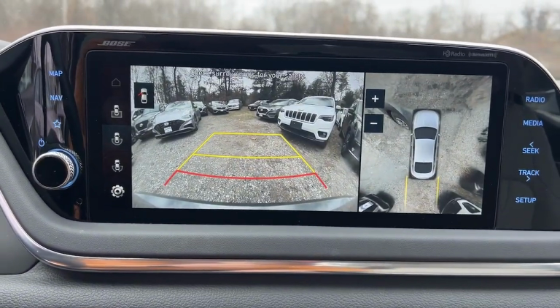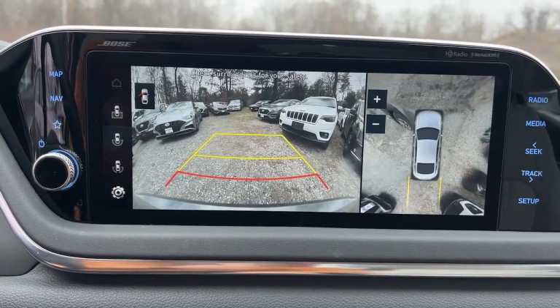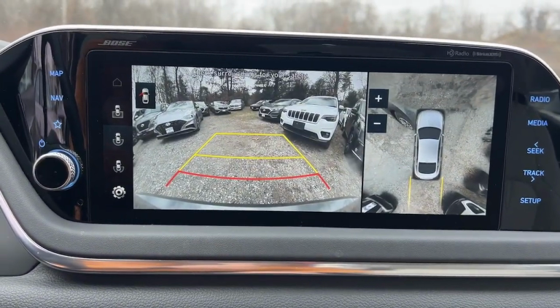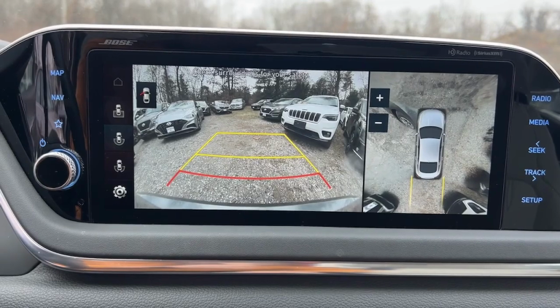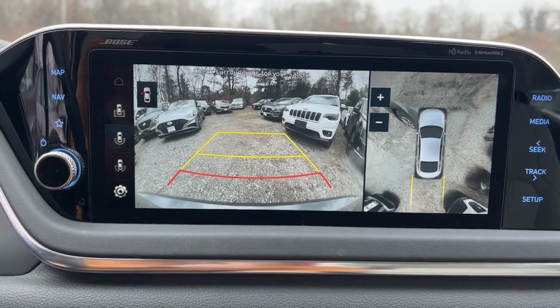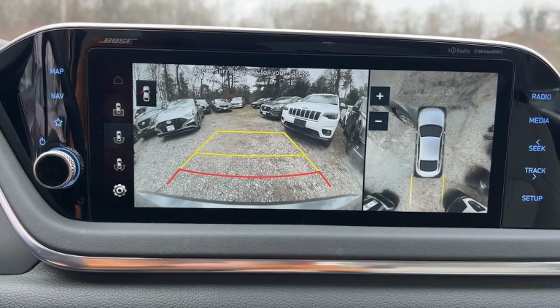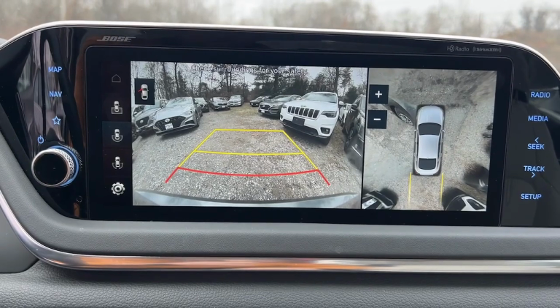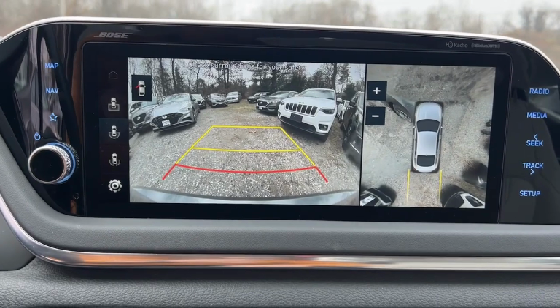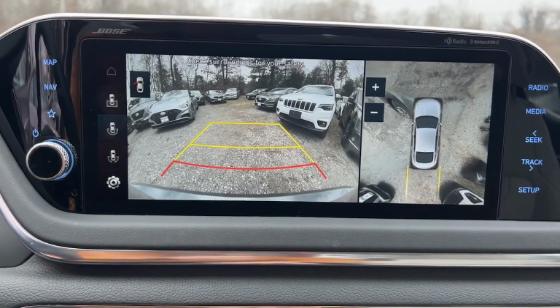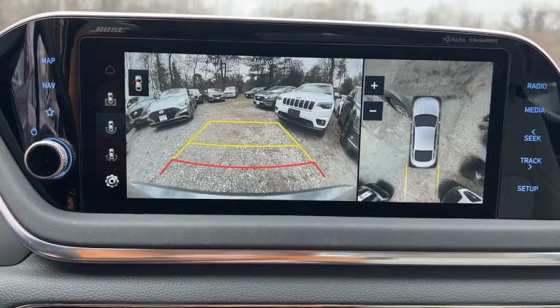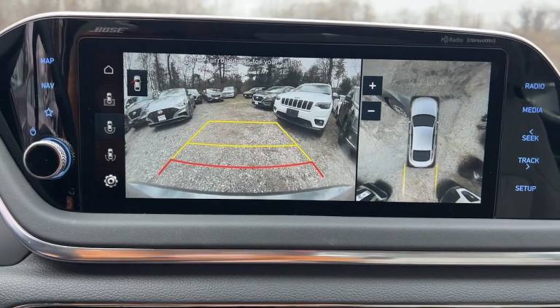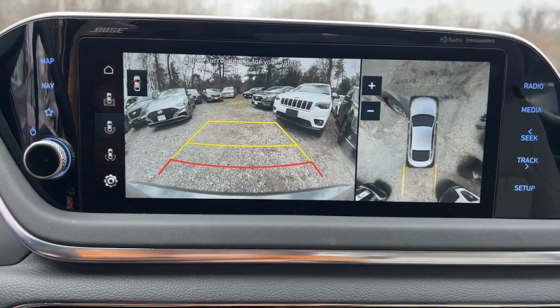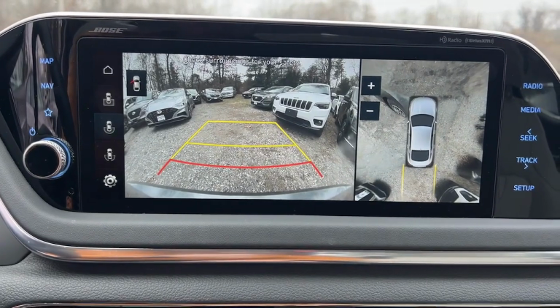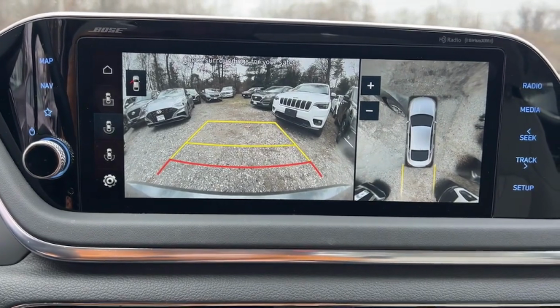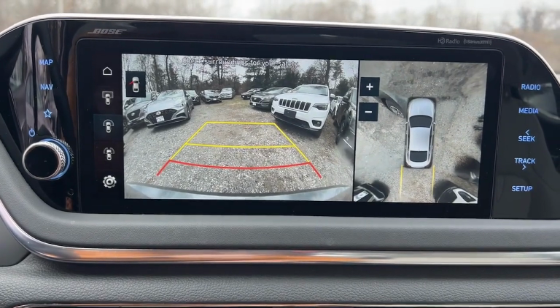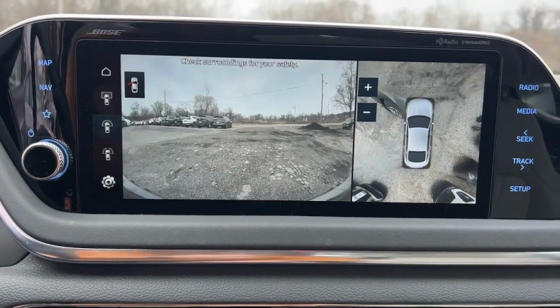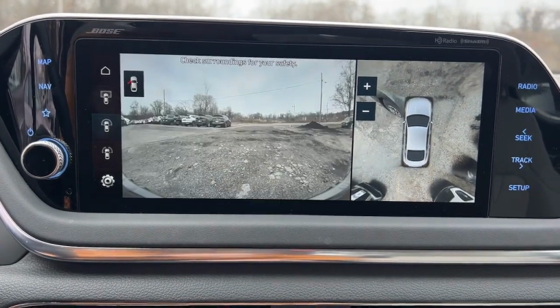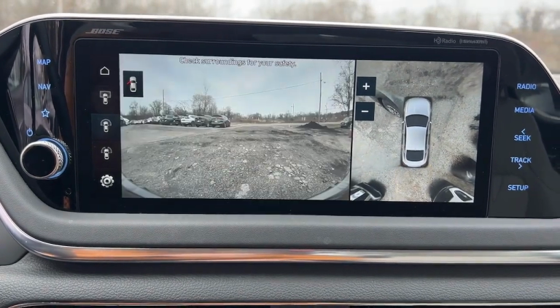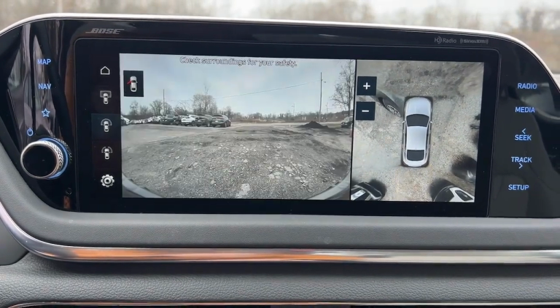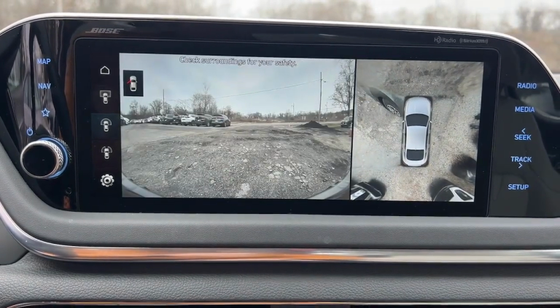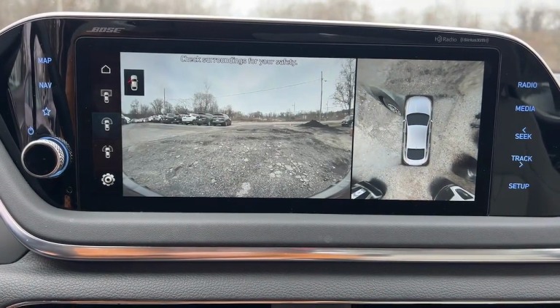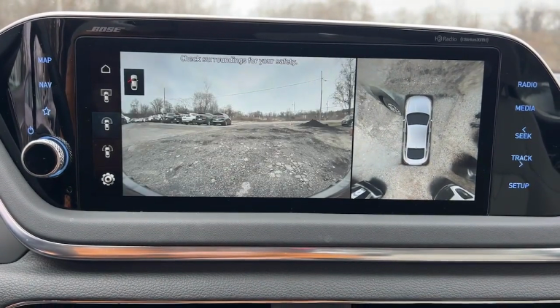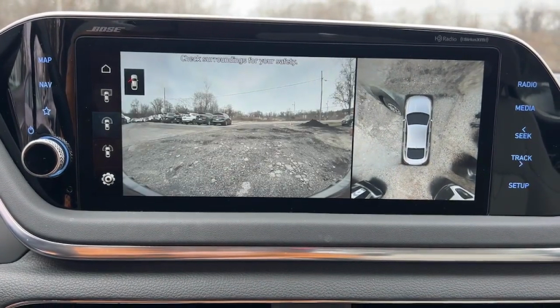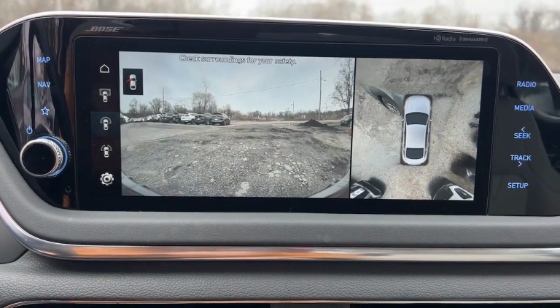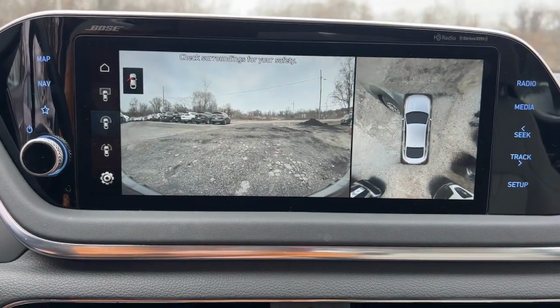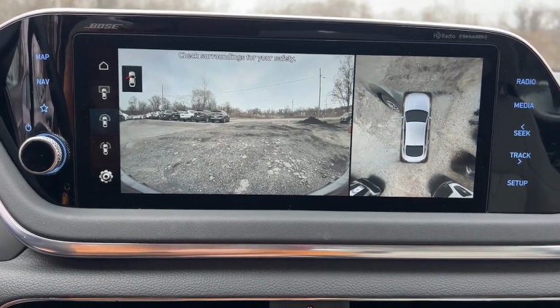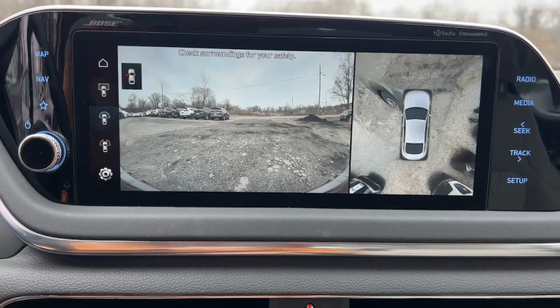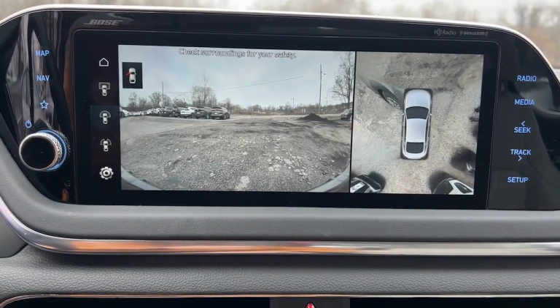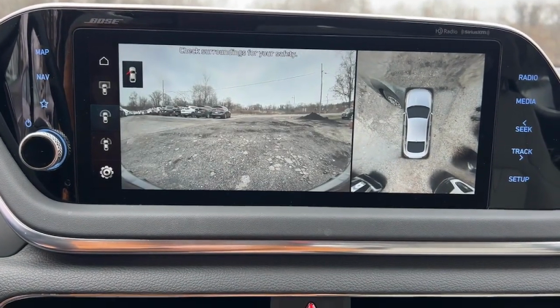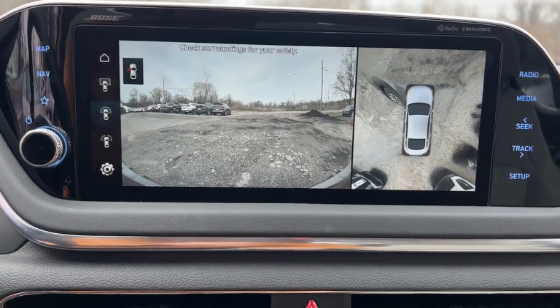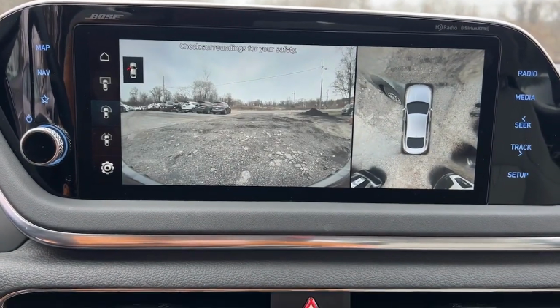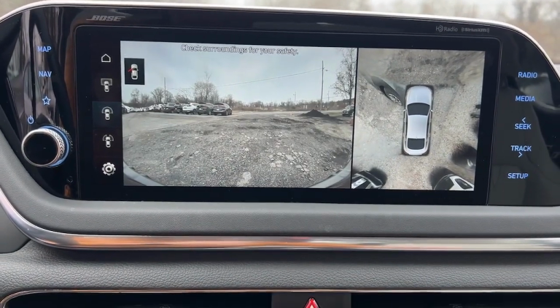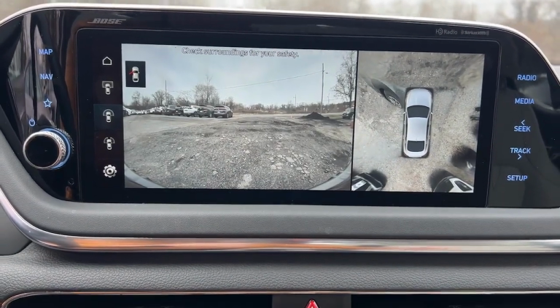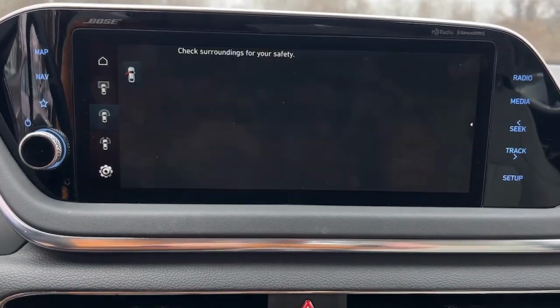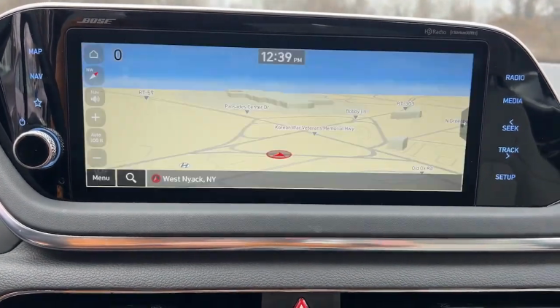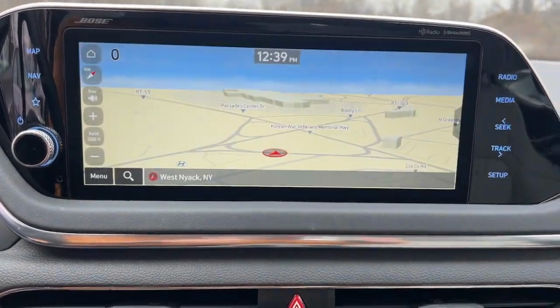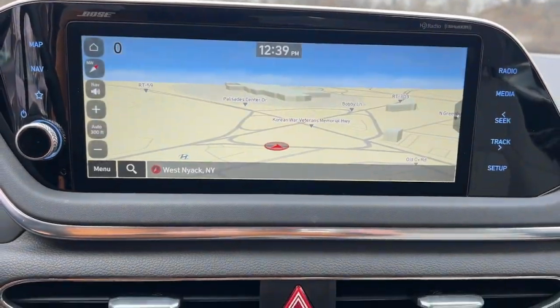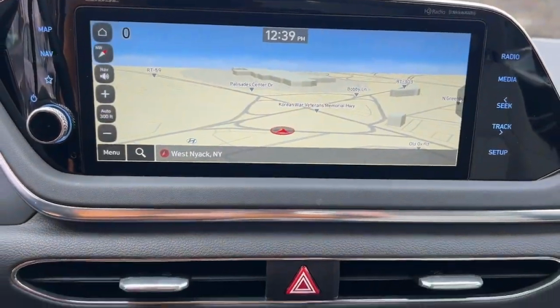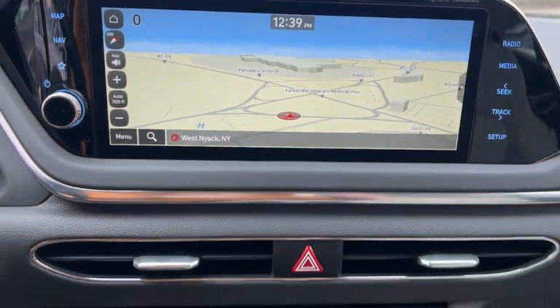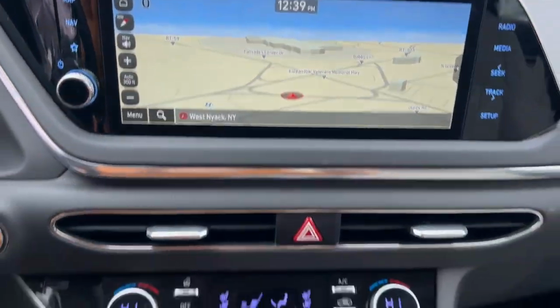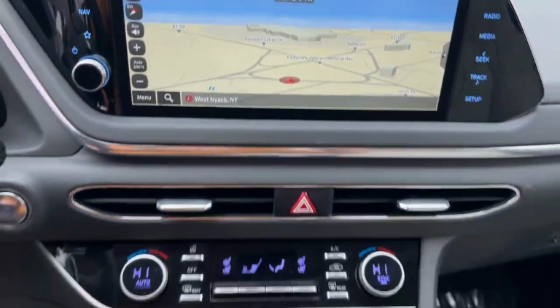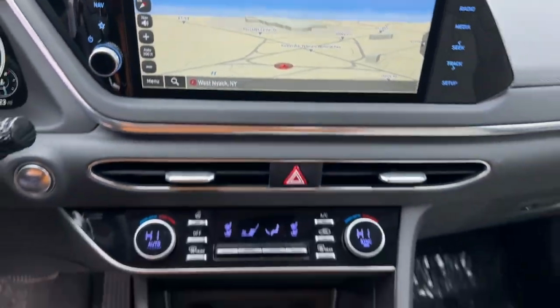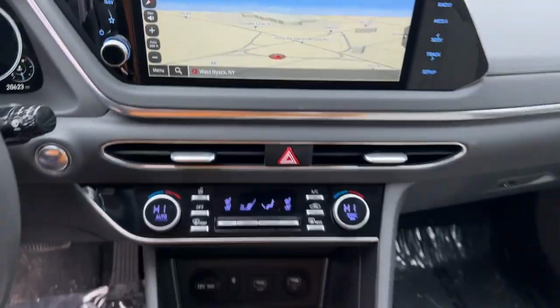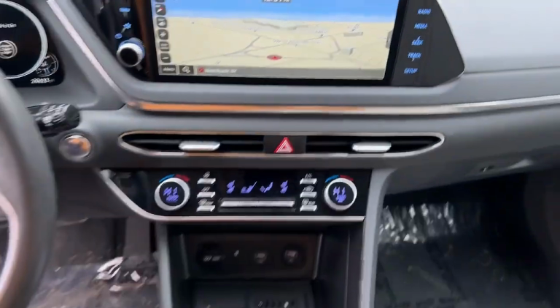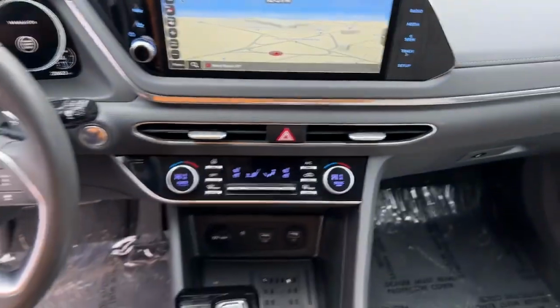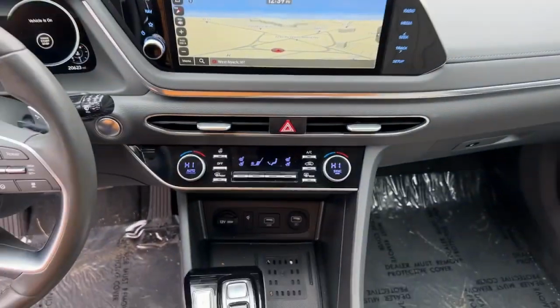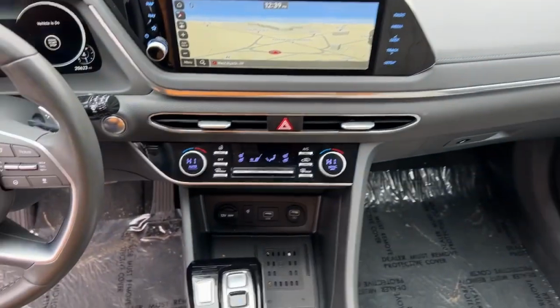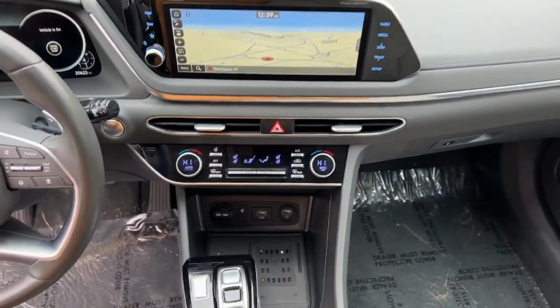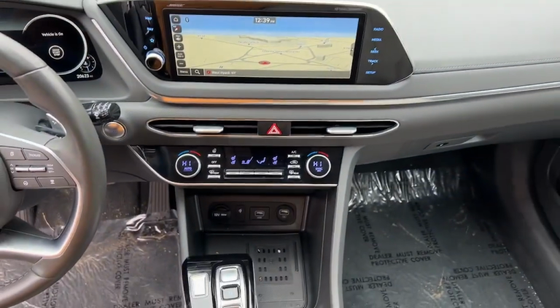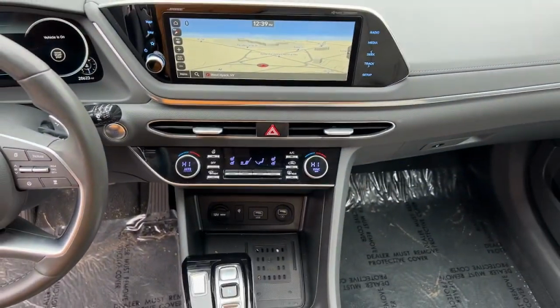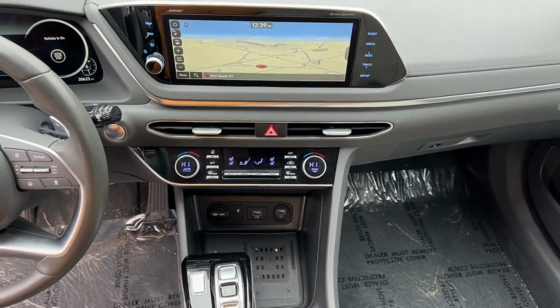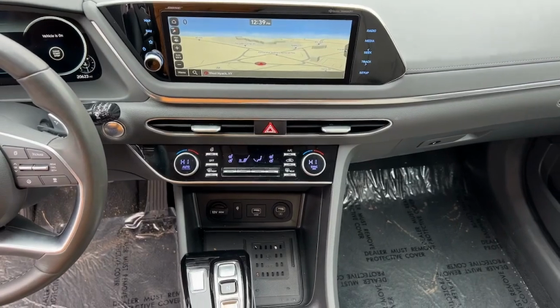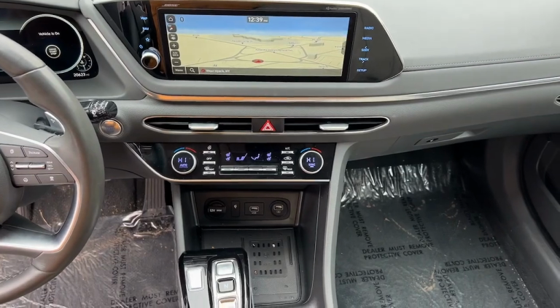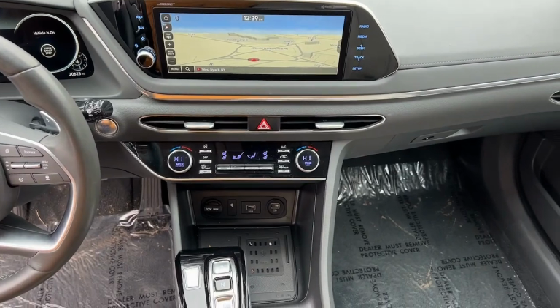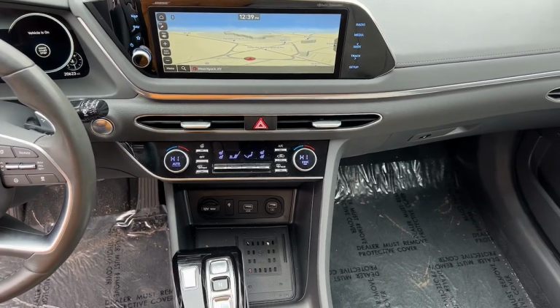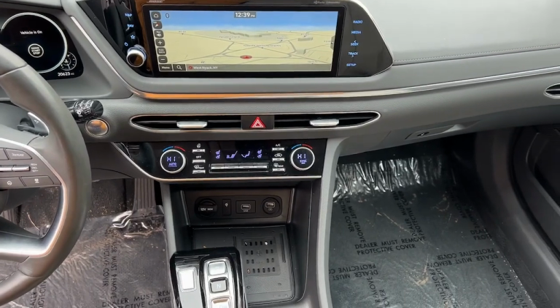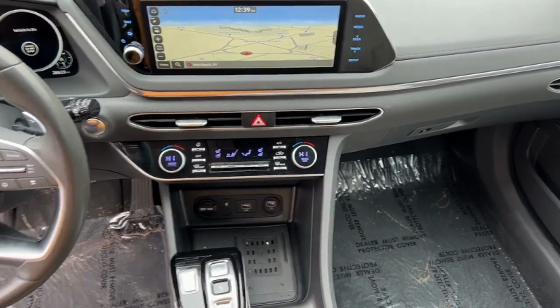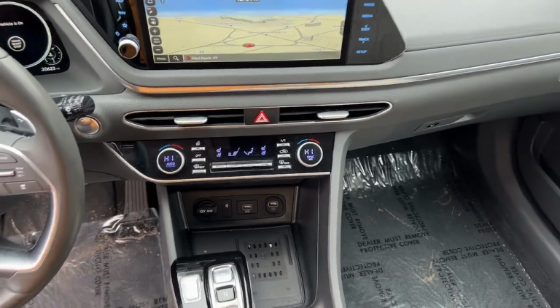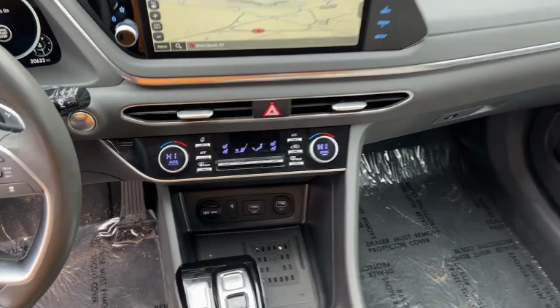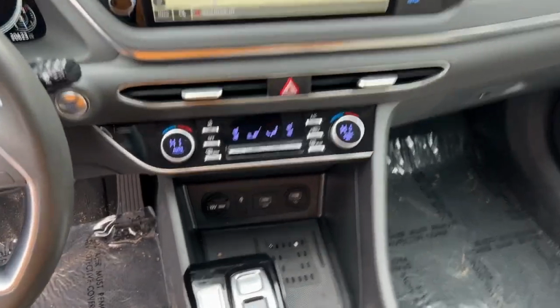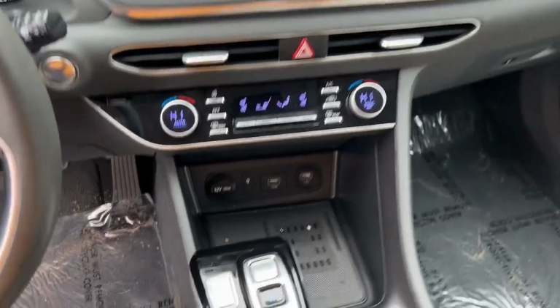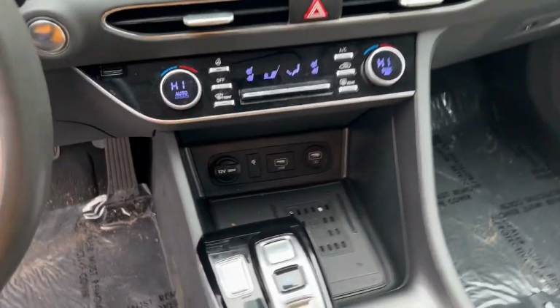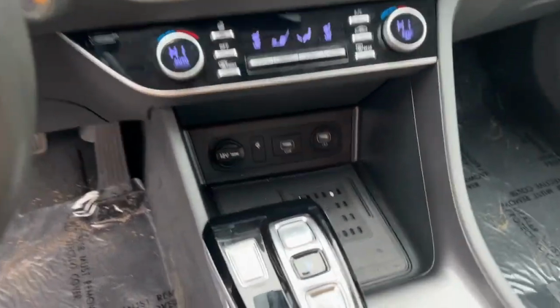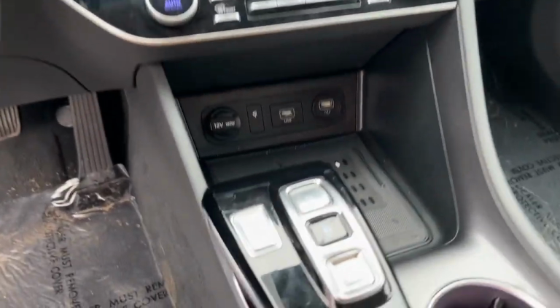Touchscreen infotainment system, proximity key entry, navigation system, turbocharged engine, heated driver's seat.